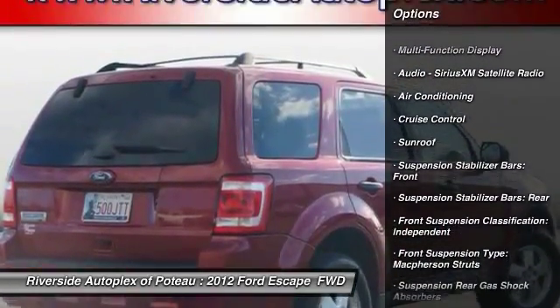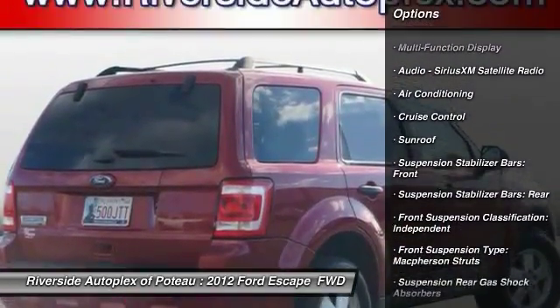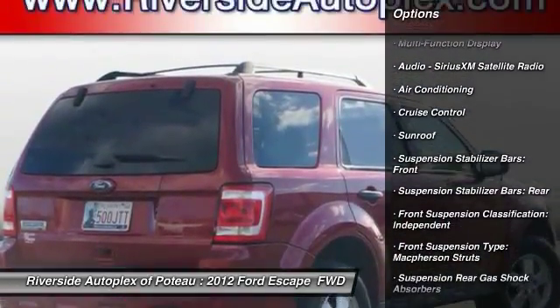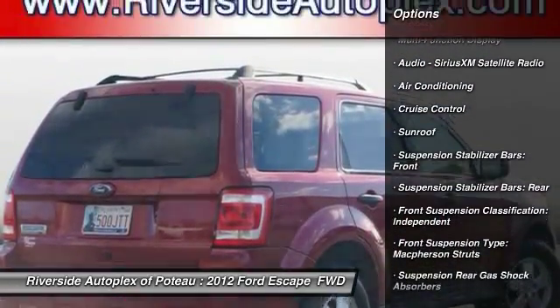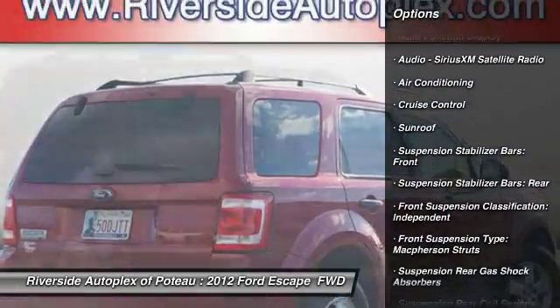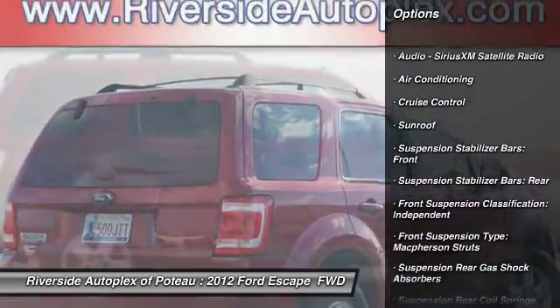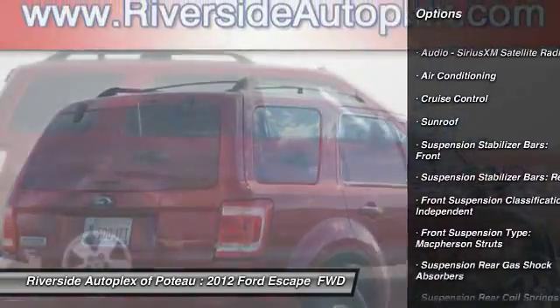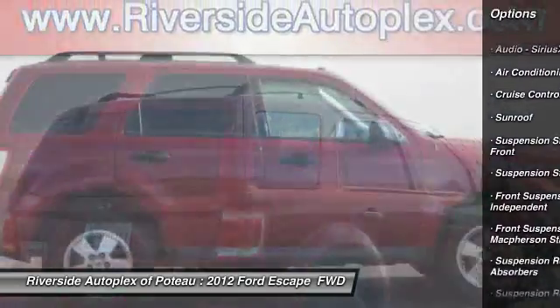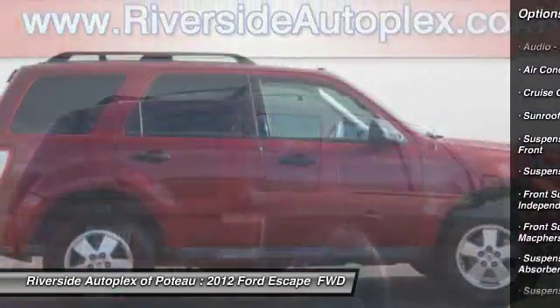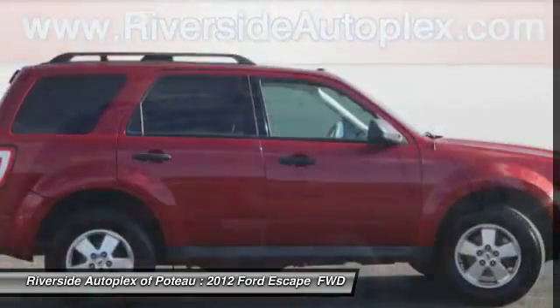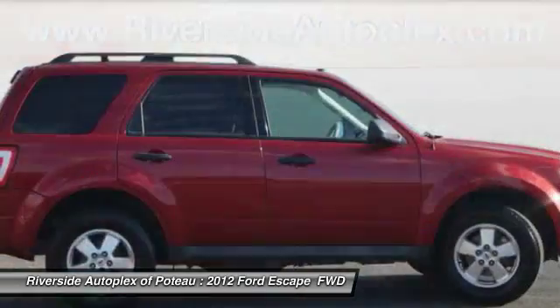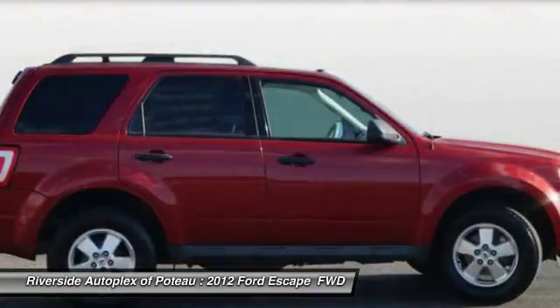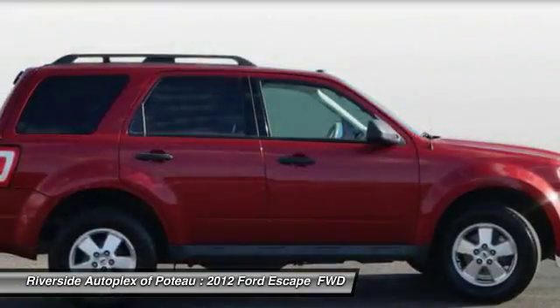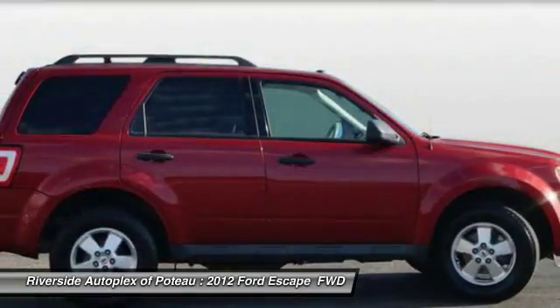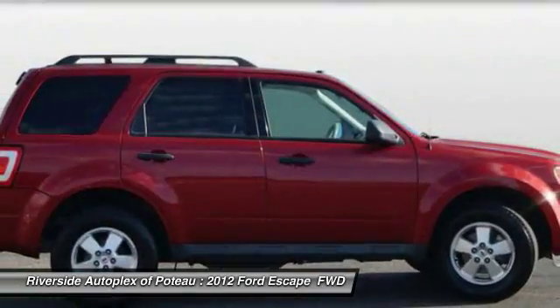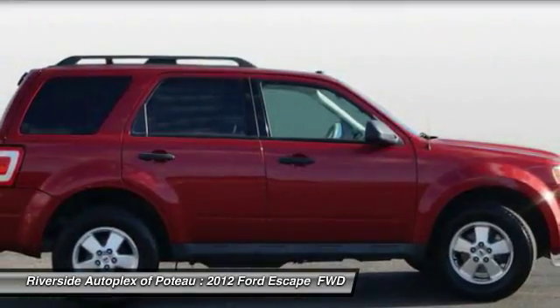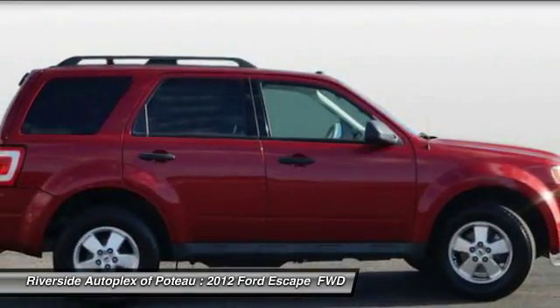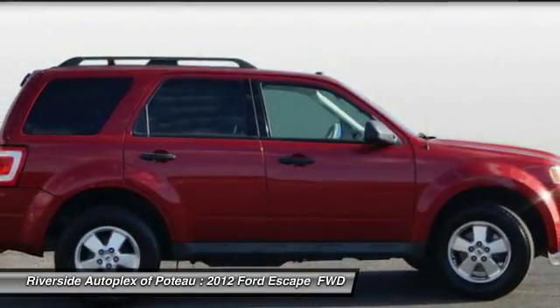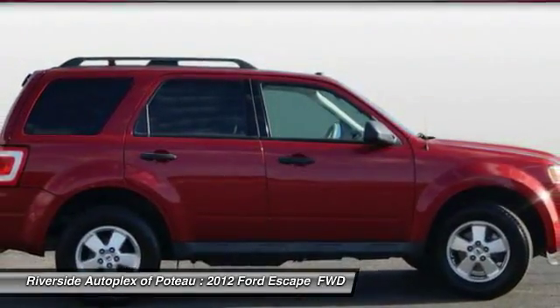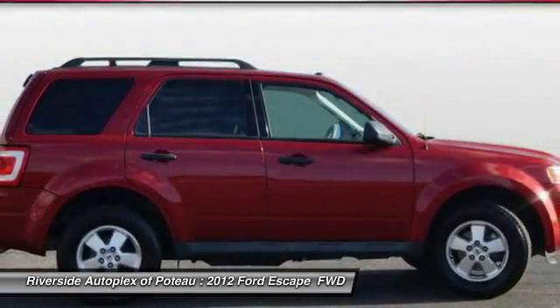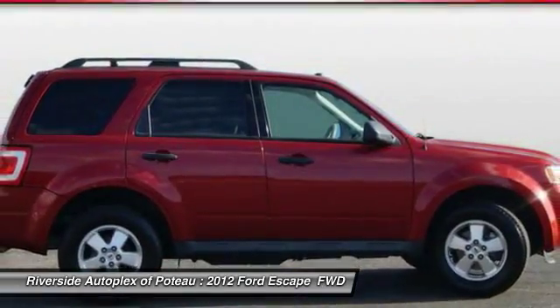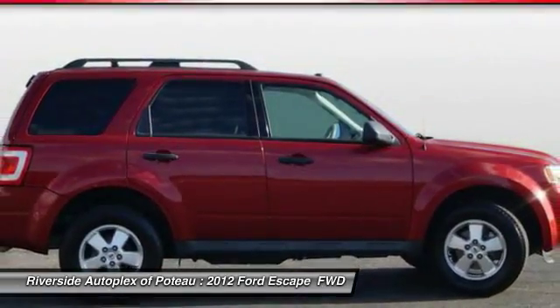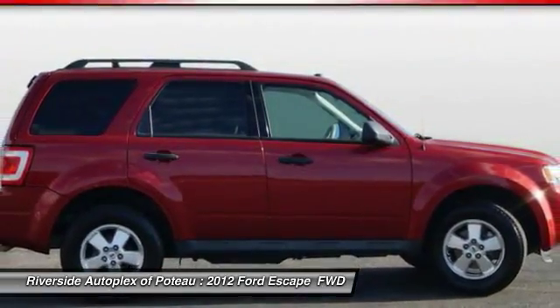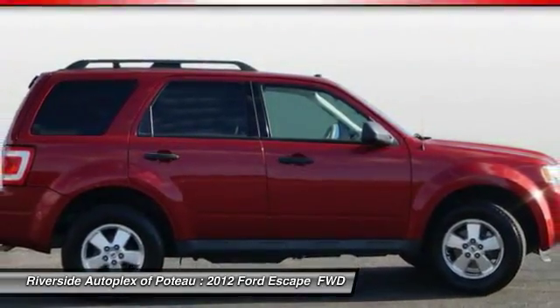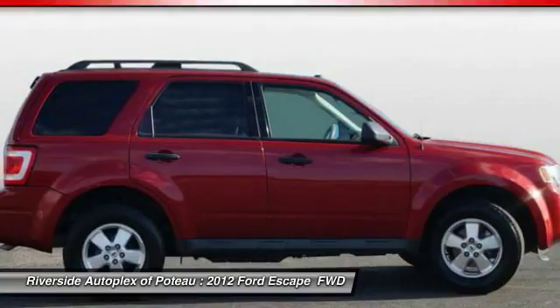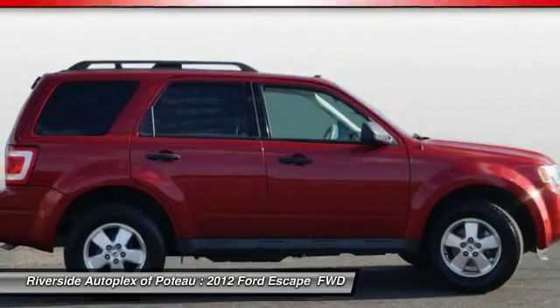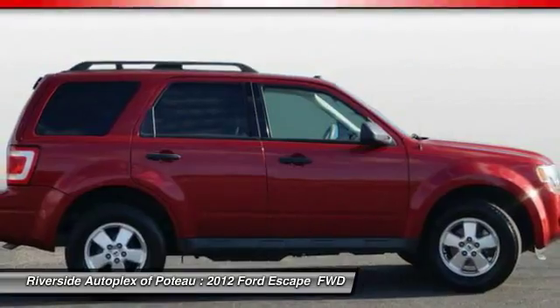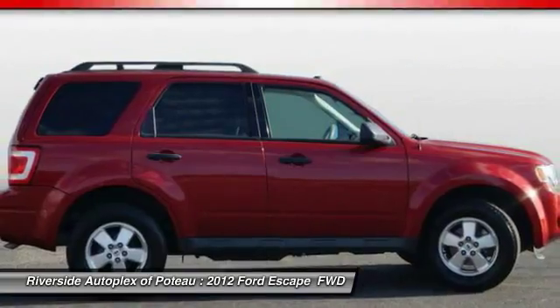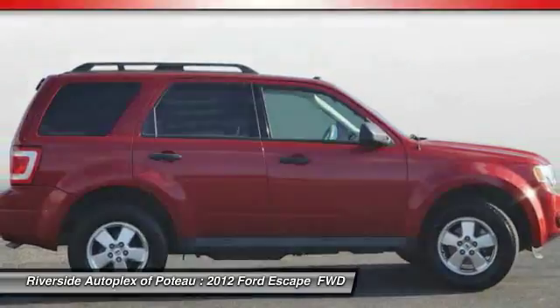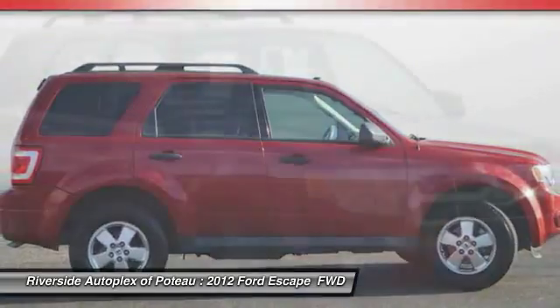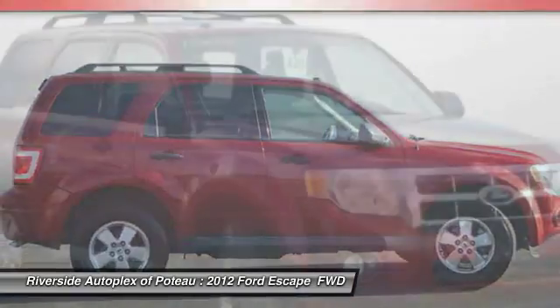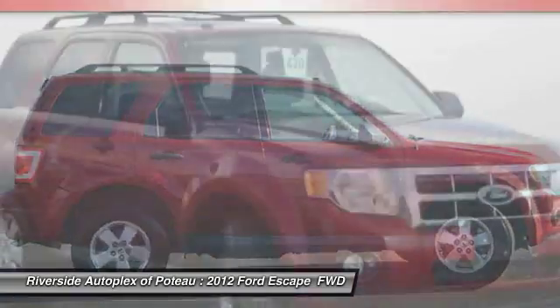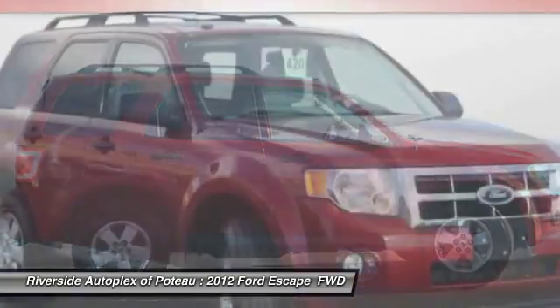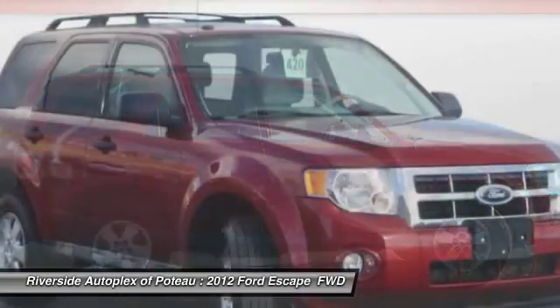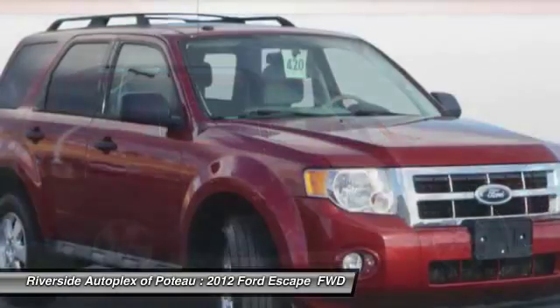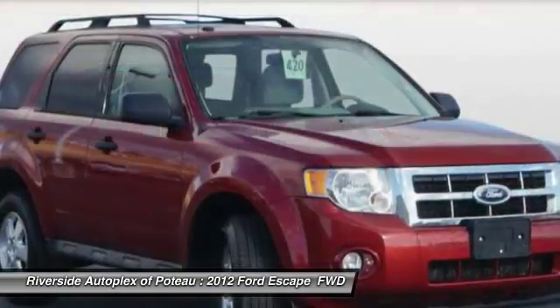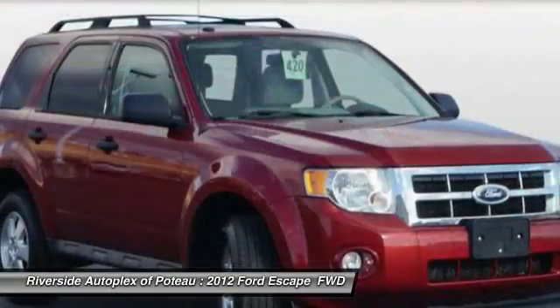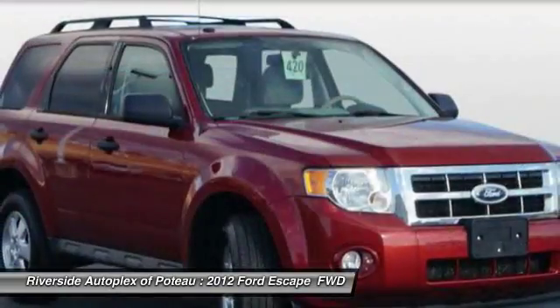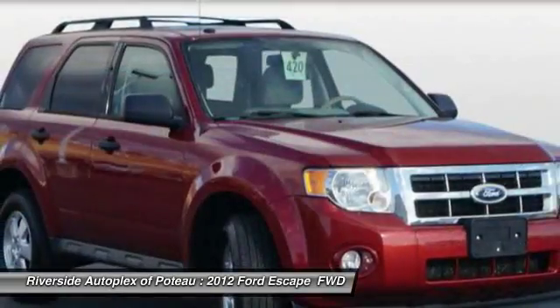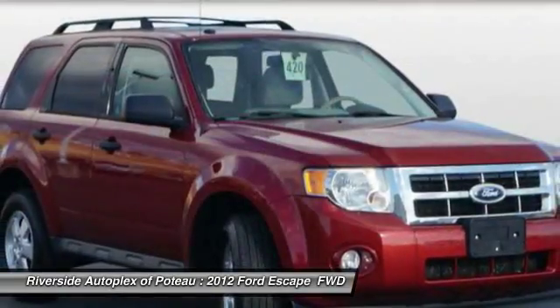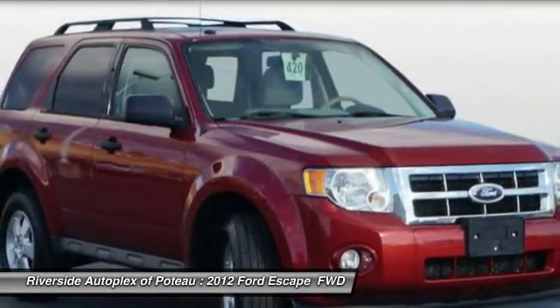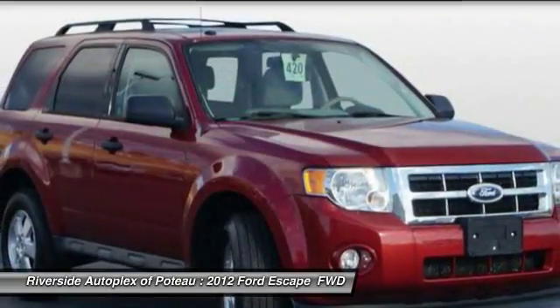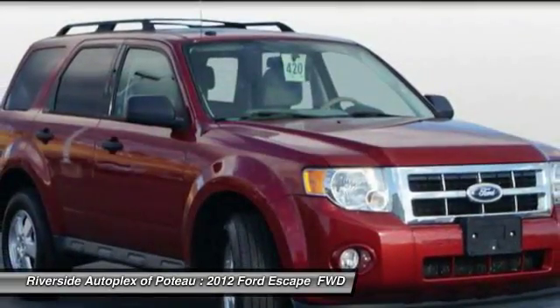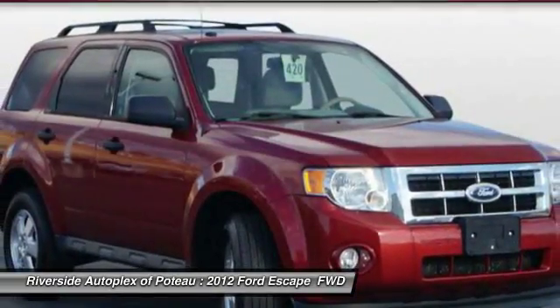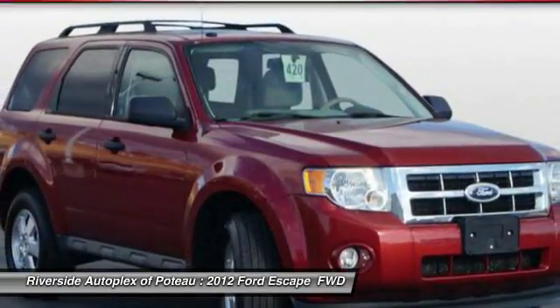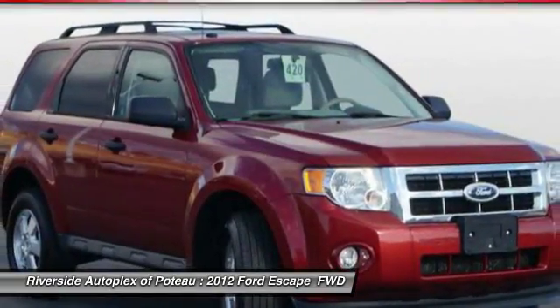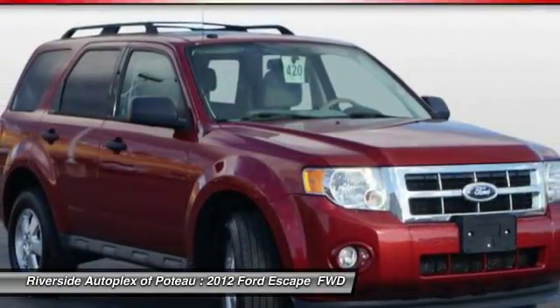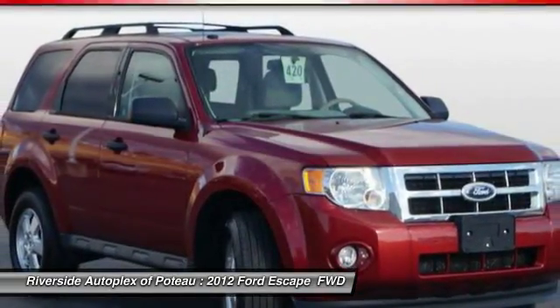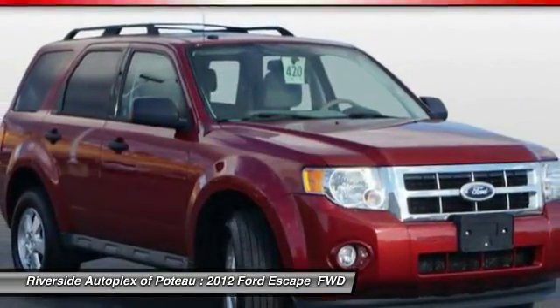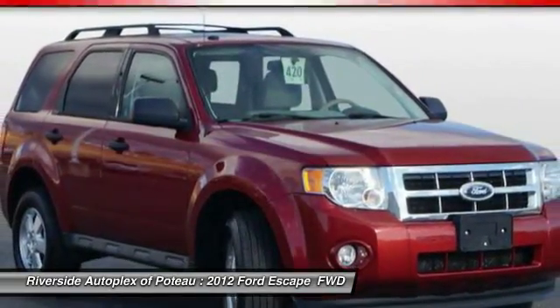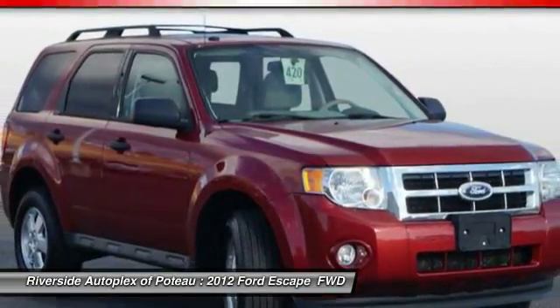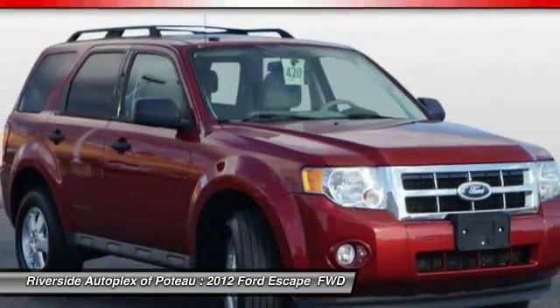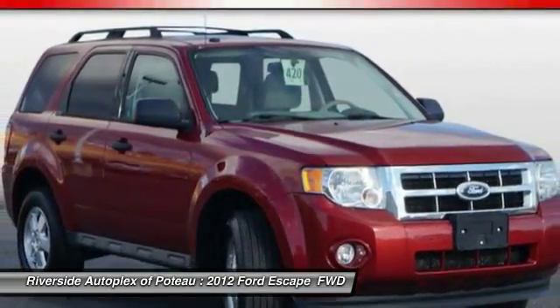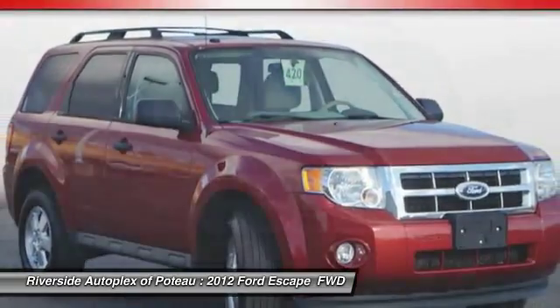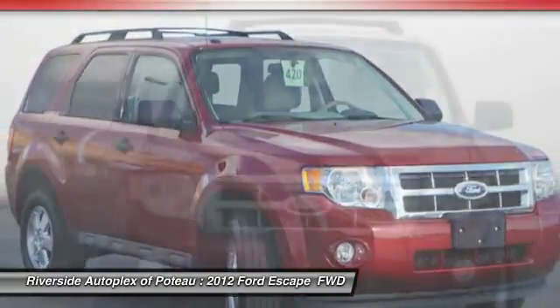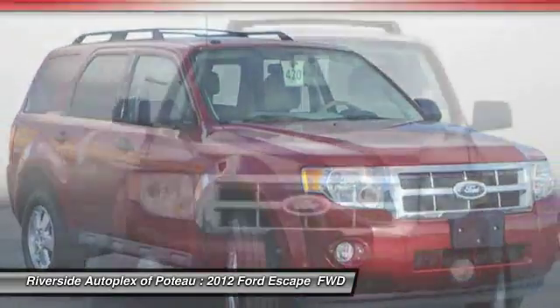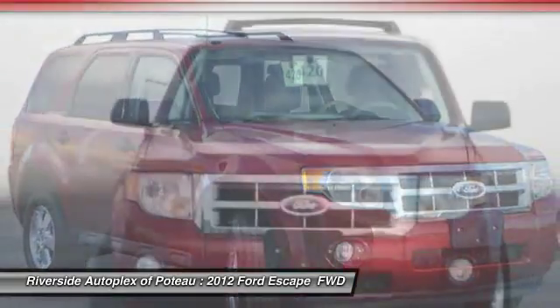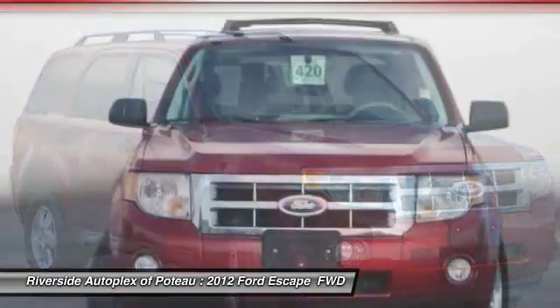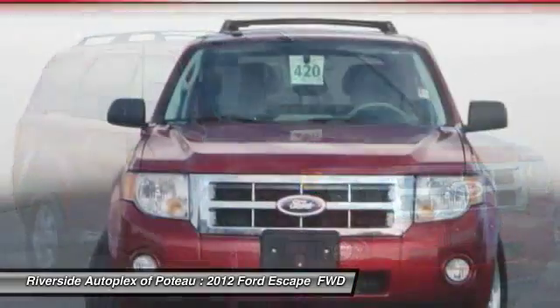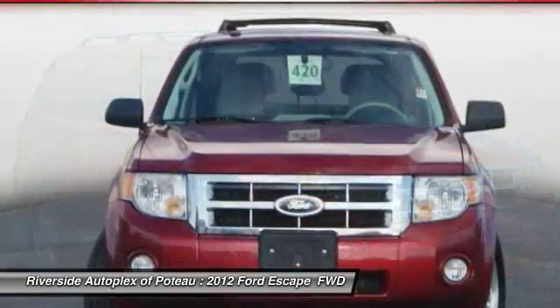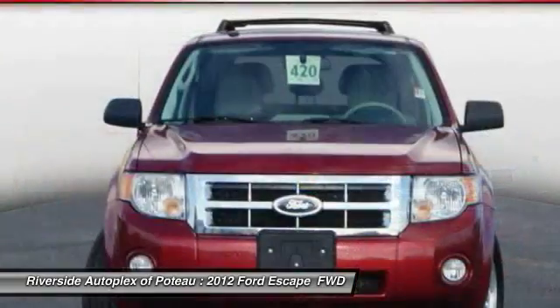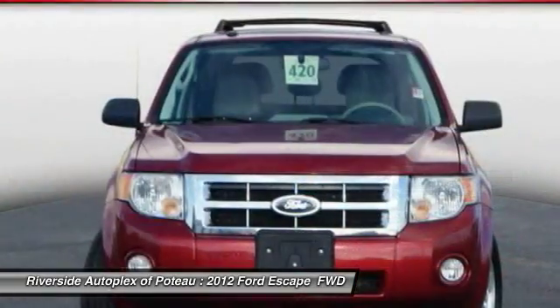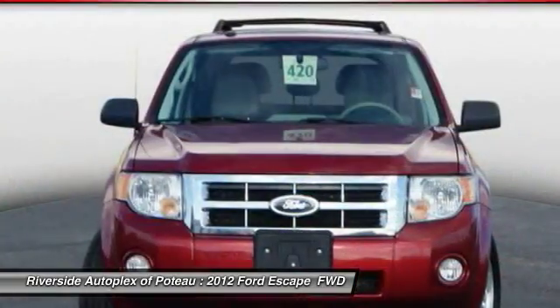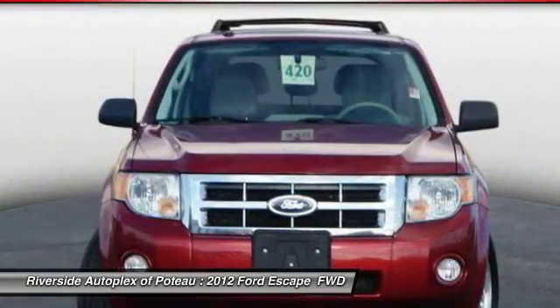Child safety locks, power door locks, fog lights, power windows, compass. Come take a test drive today.